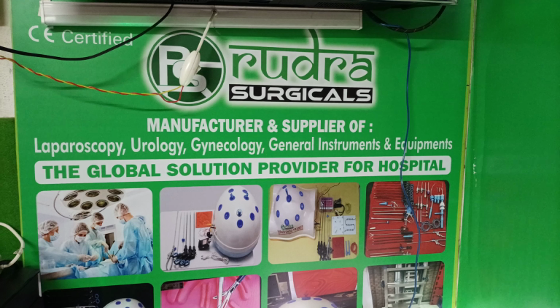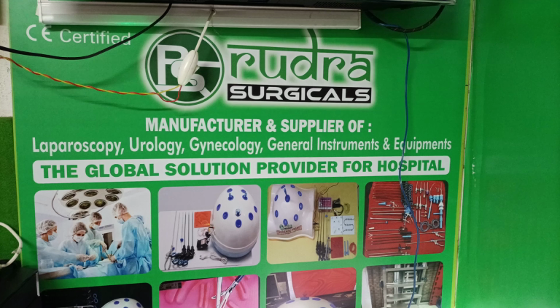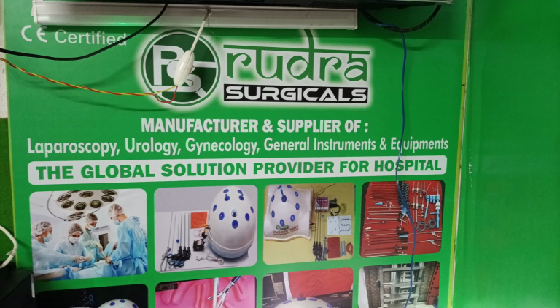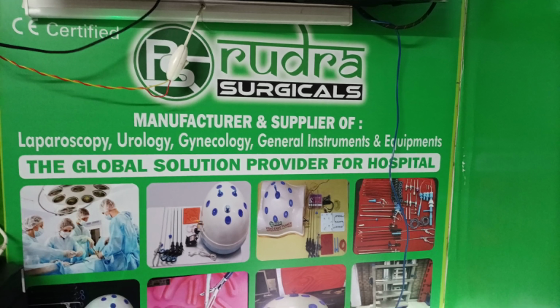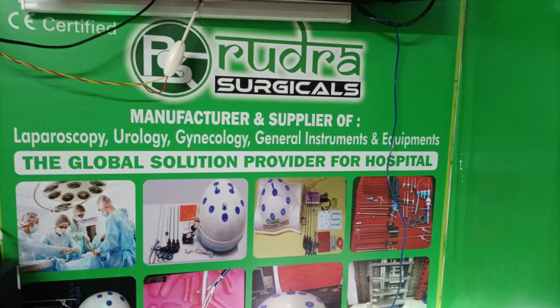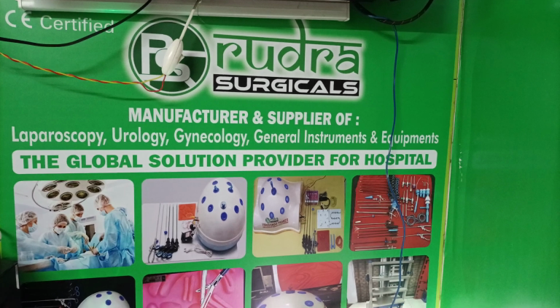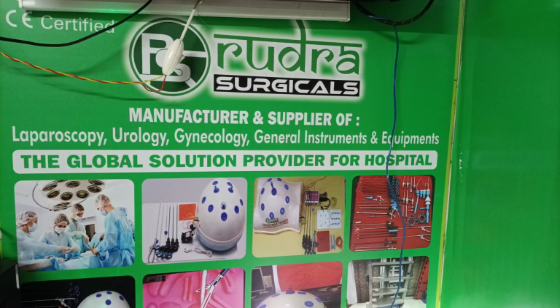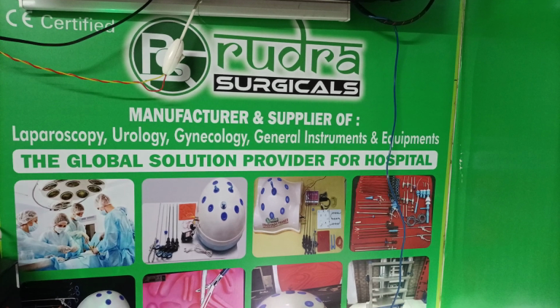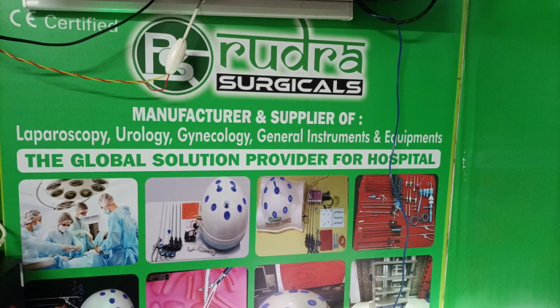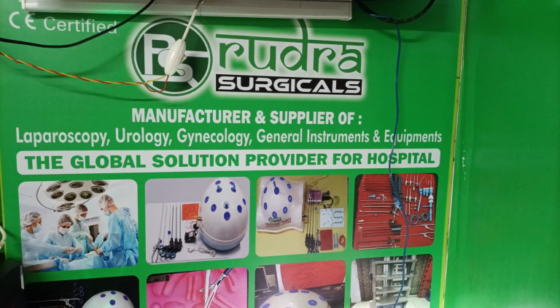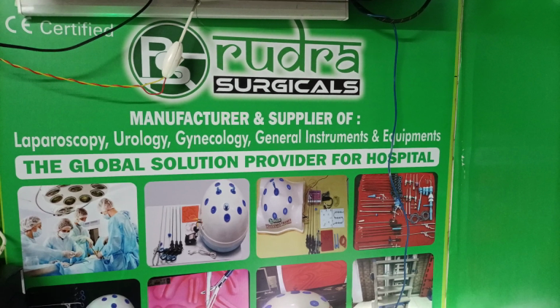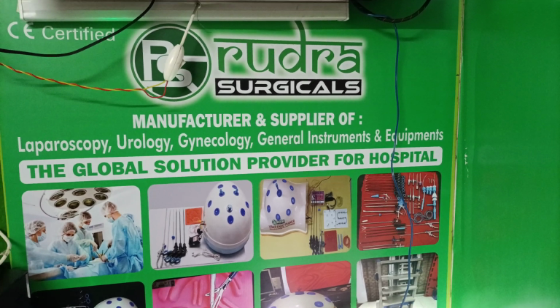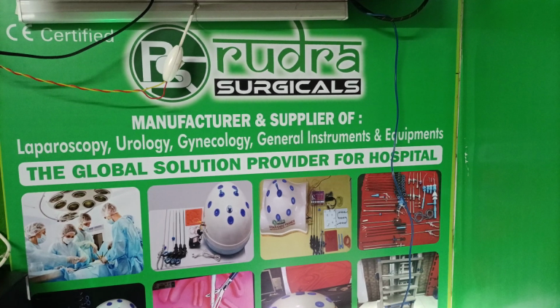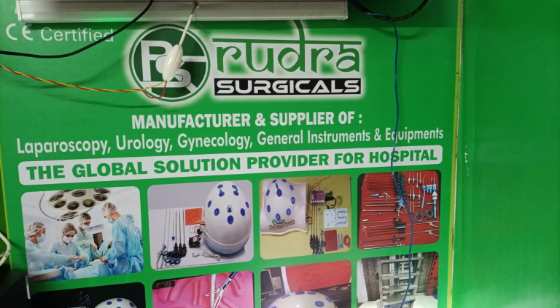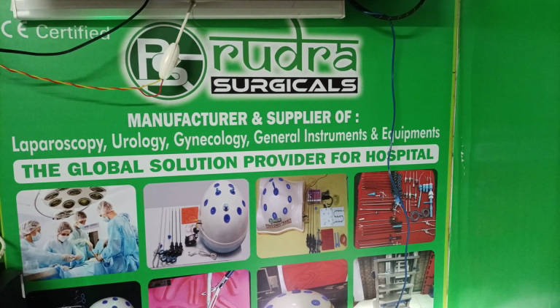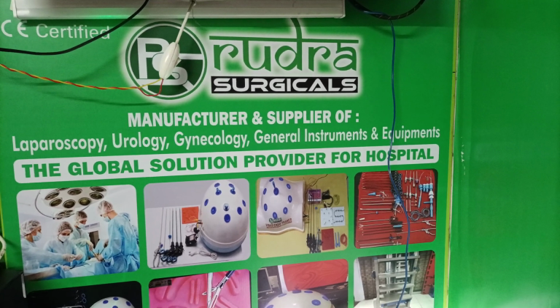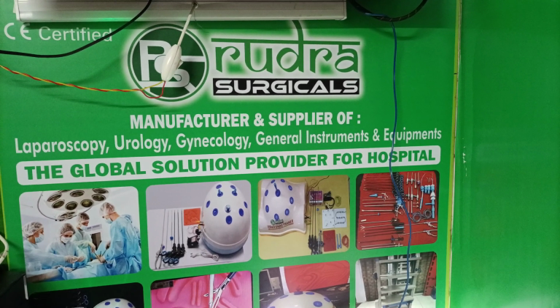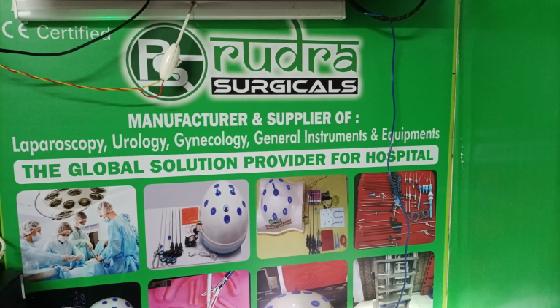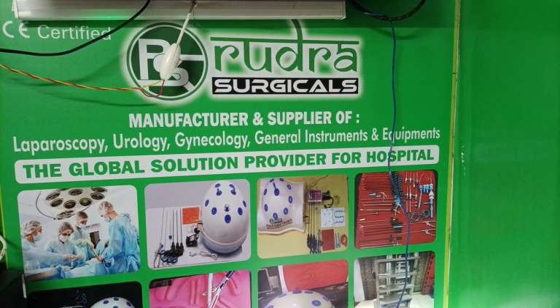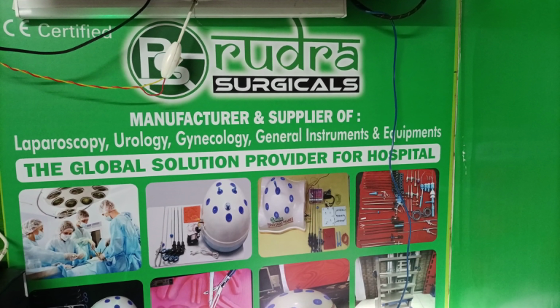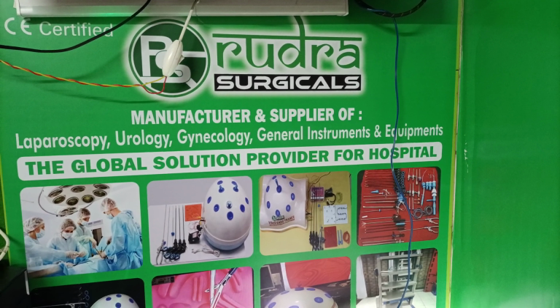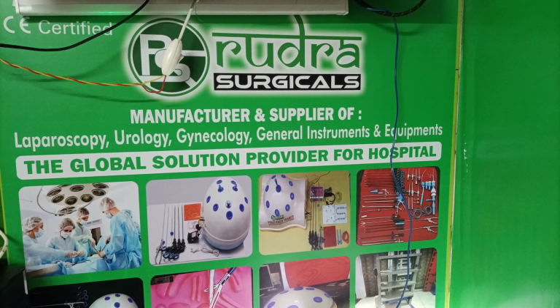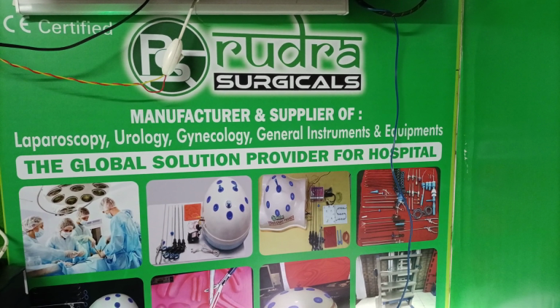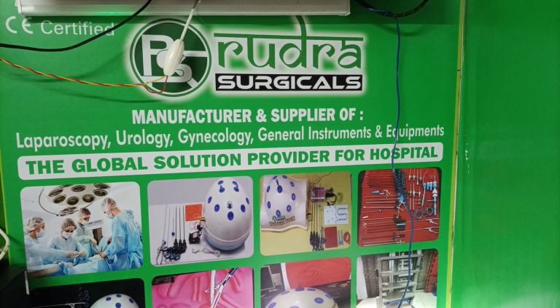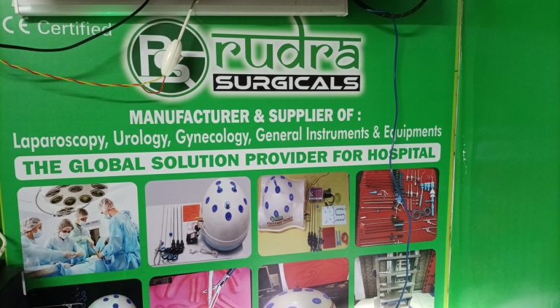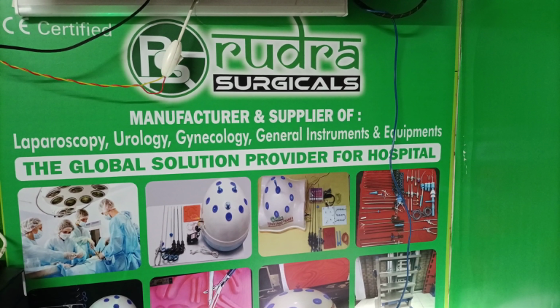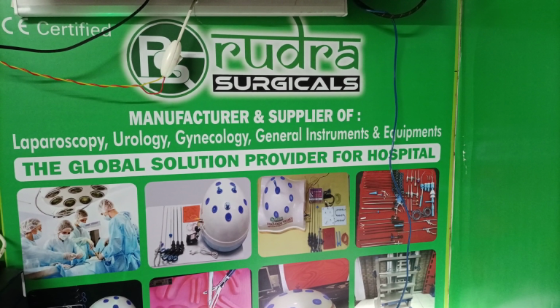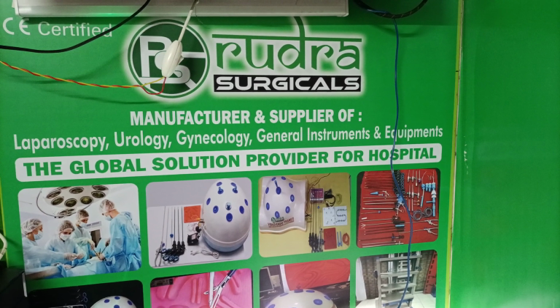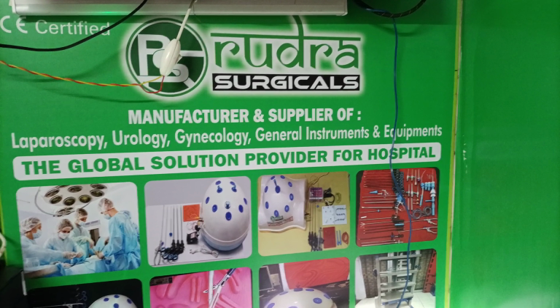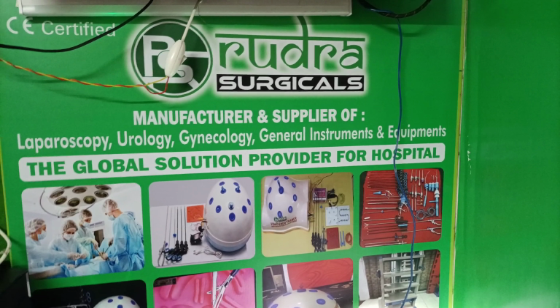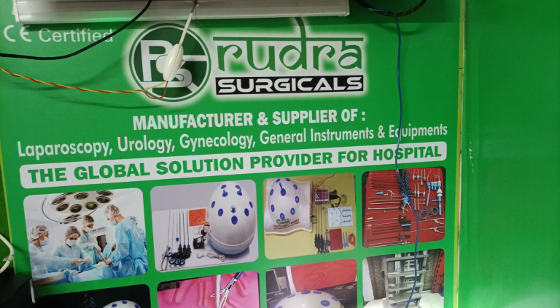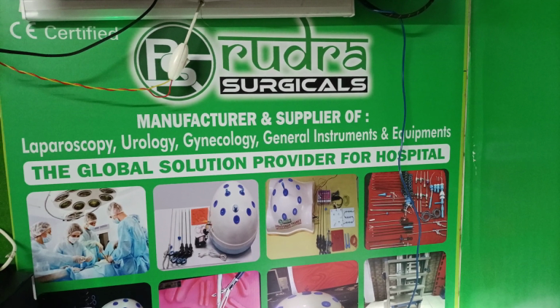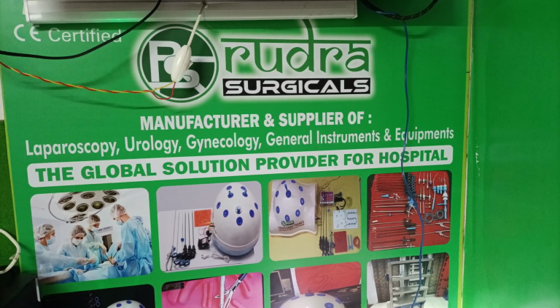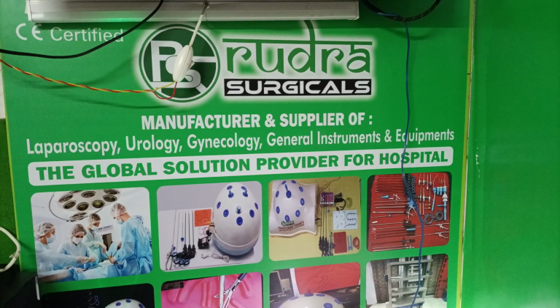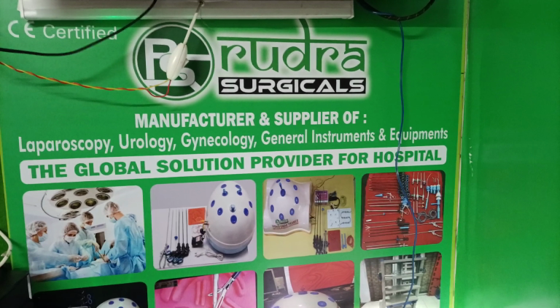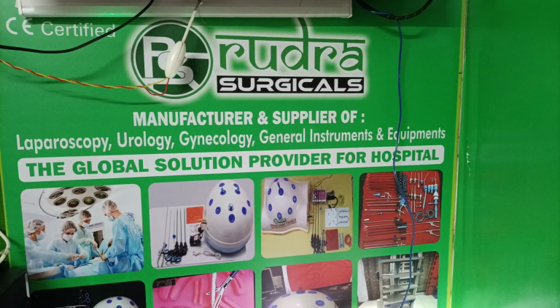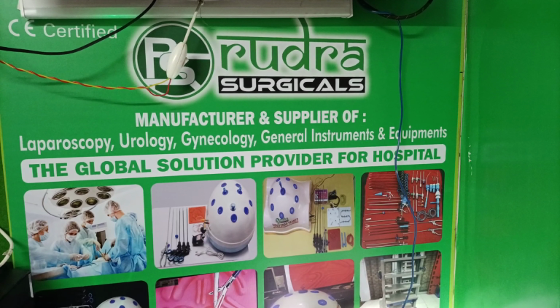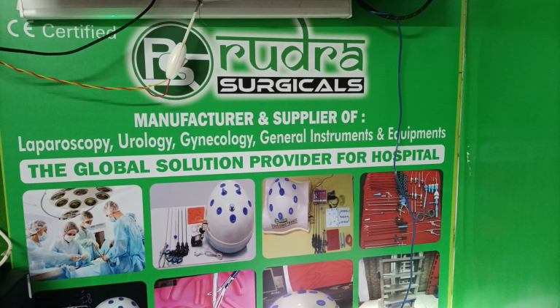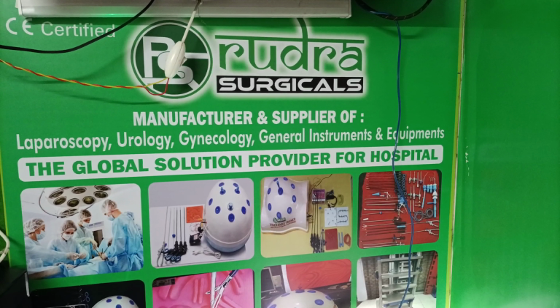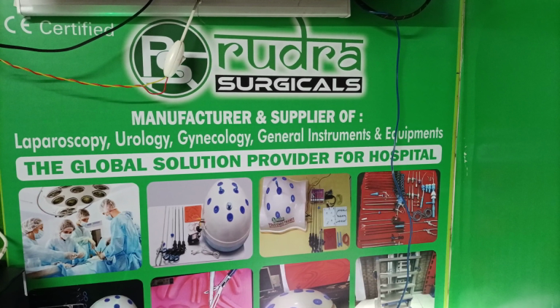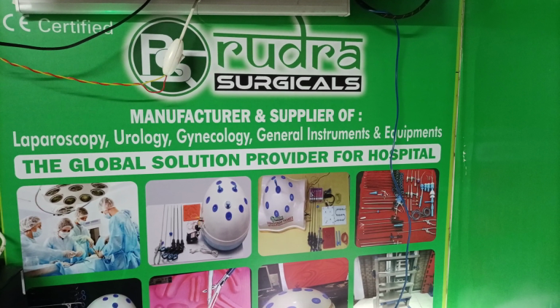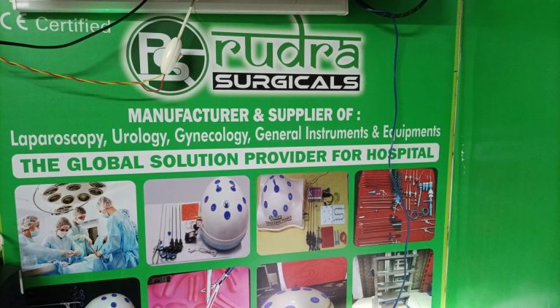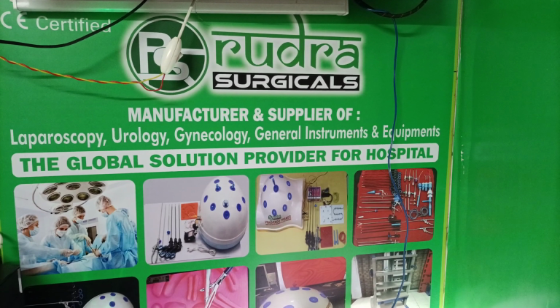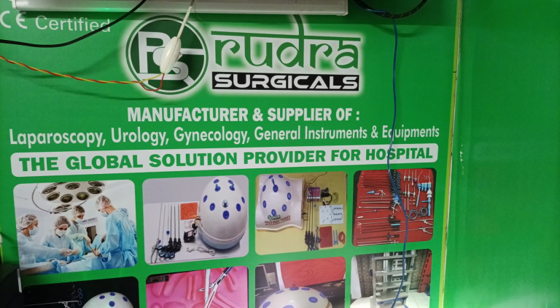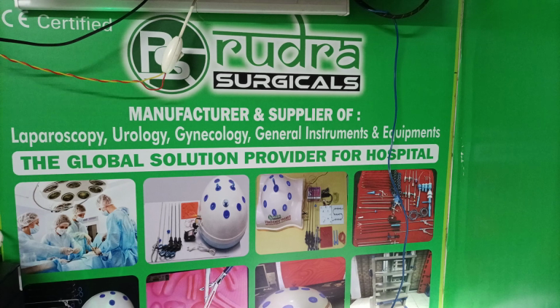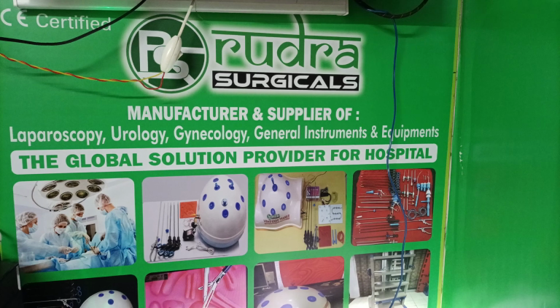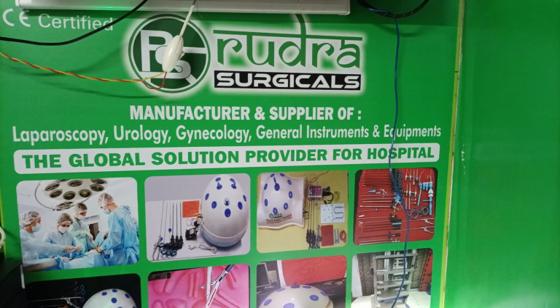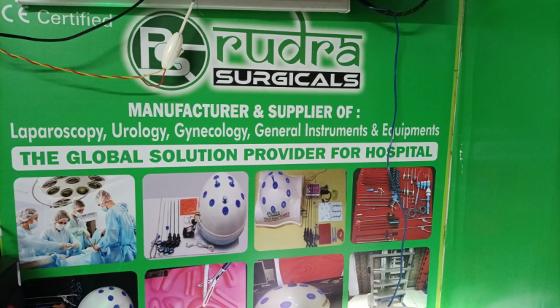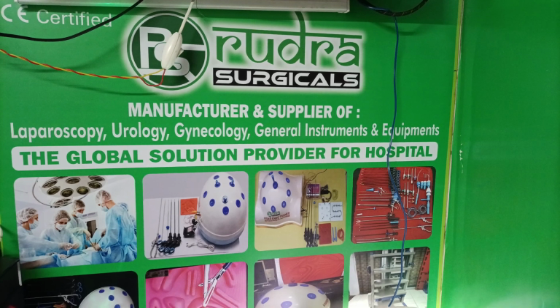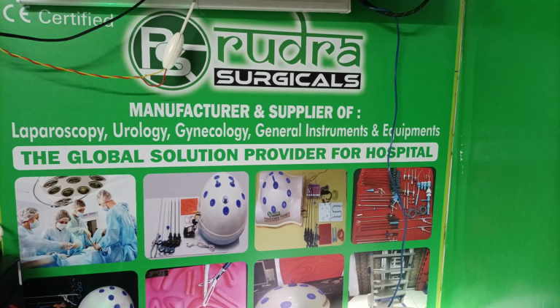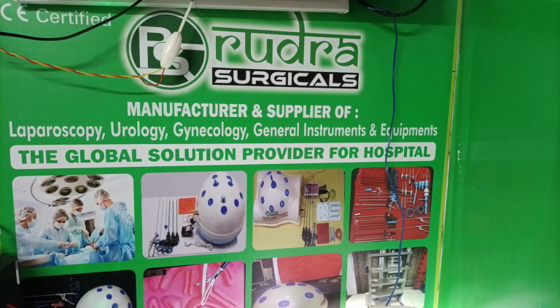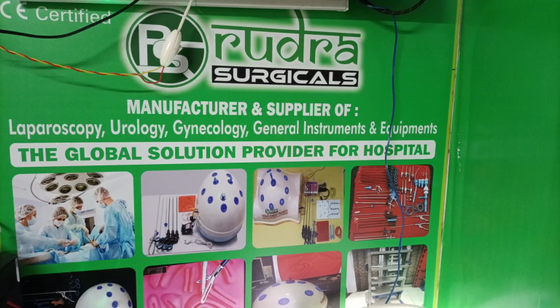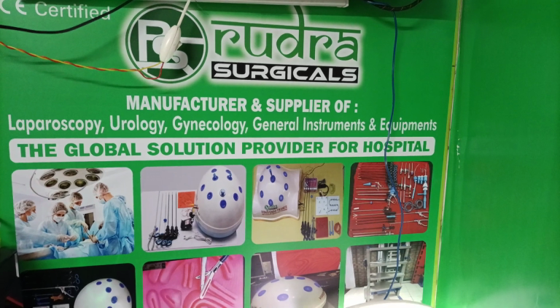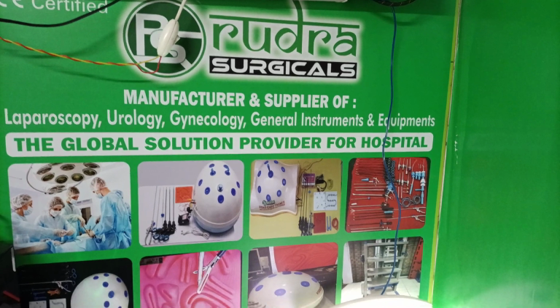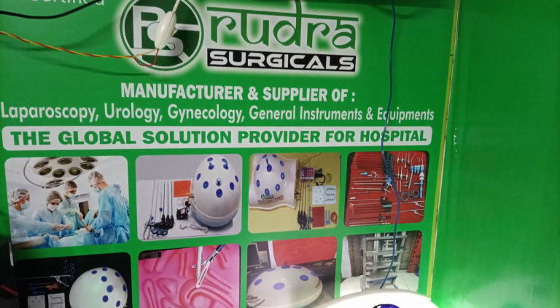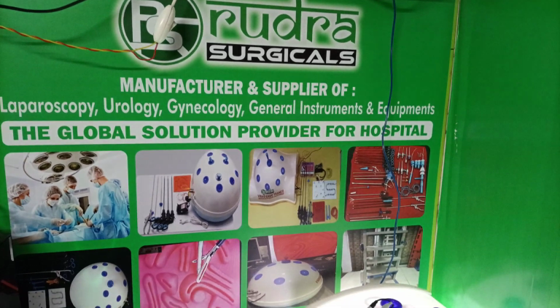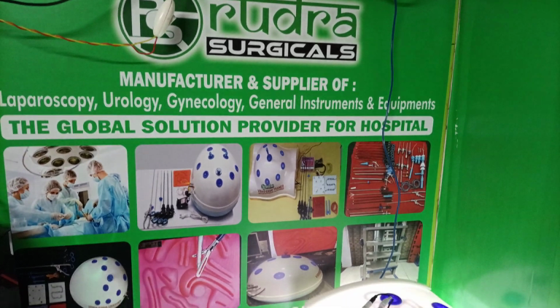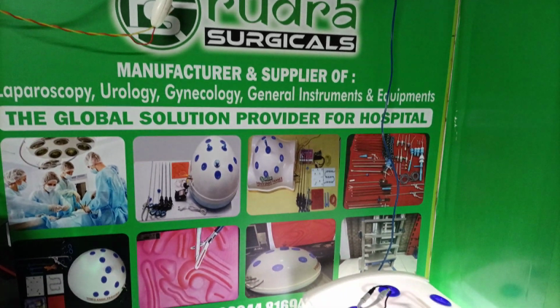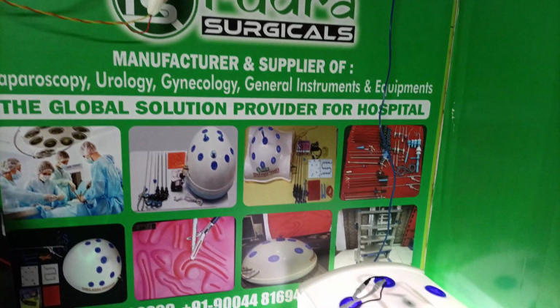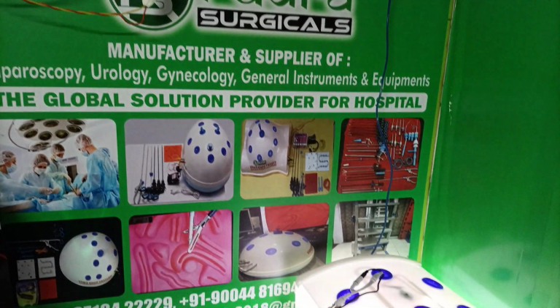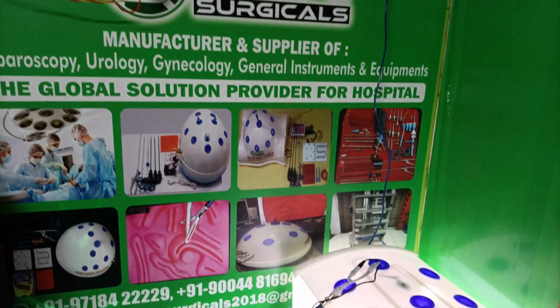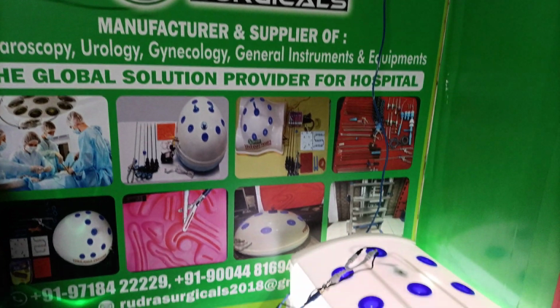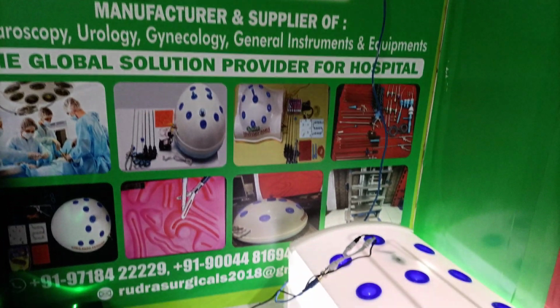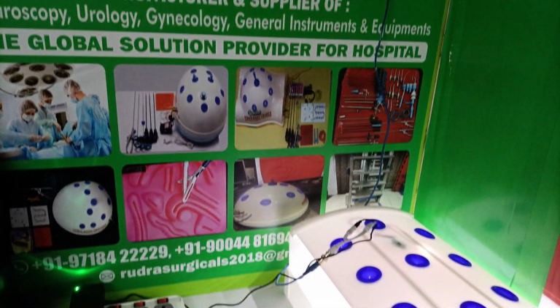Hi, this is Ajay Kumar from Rudra Surgical Mumbai. We are the manufacturer and supplier of laparoscopy, urology, gynecology instruments and equipments.